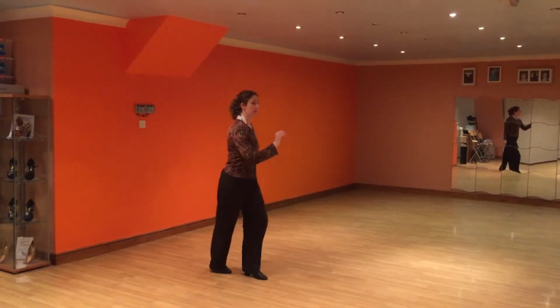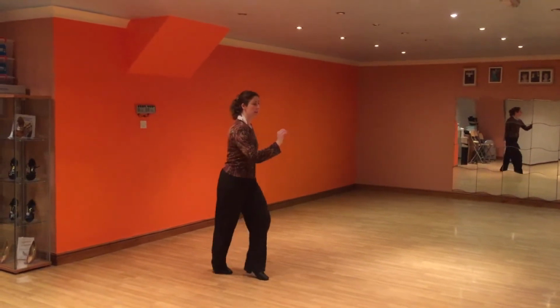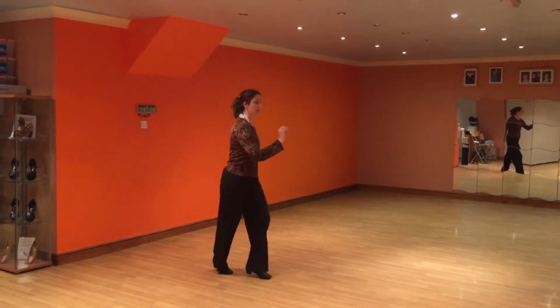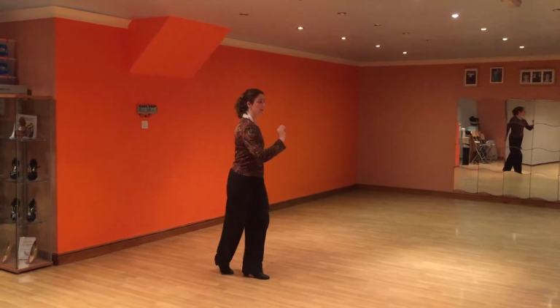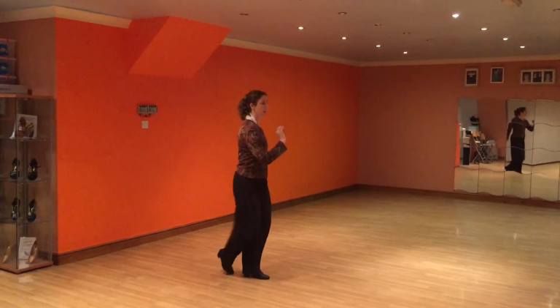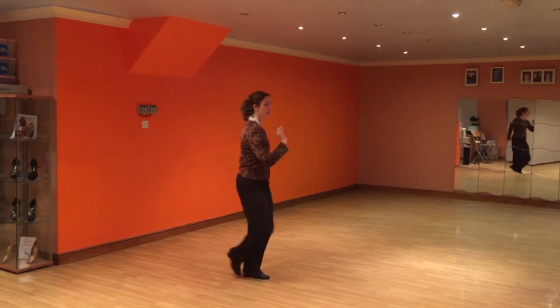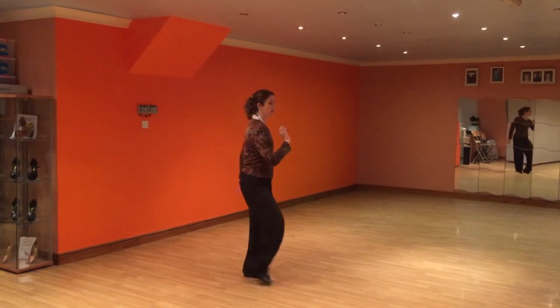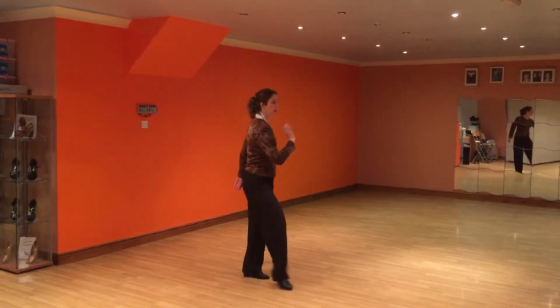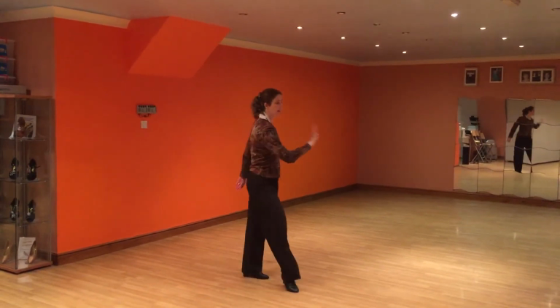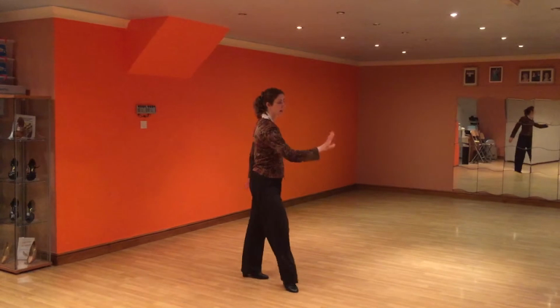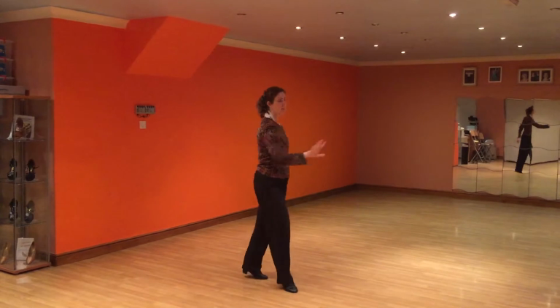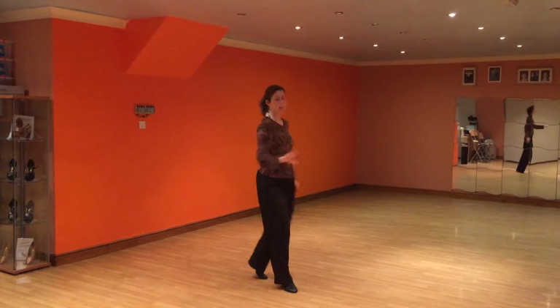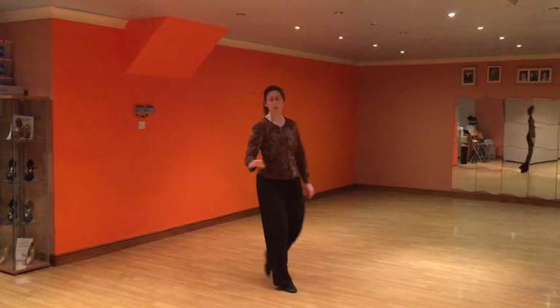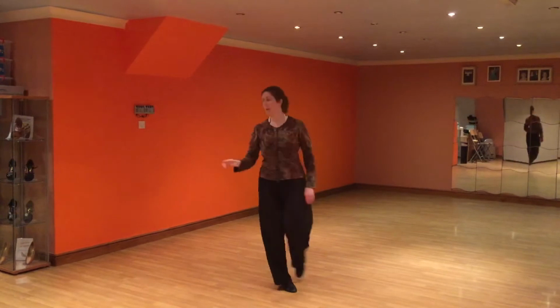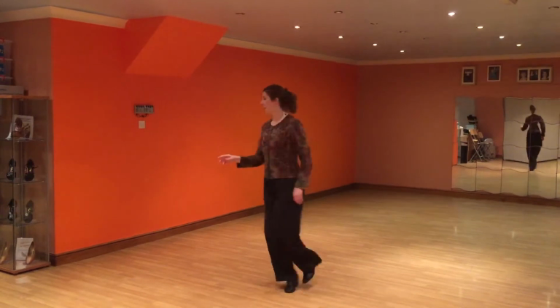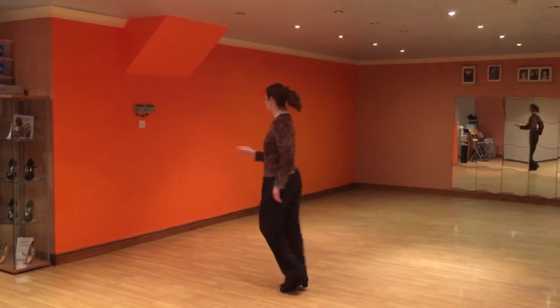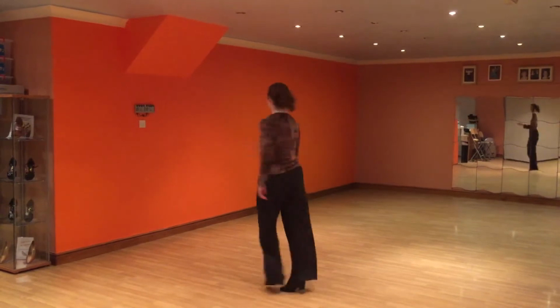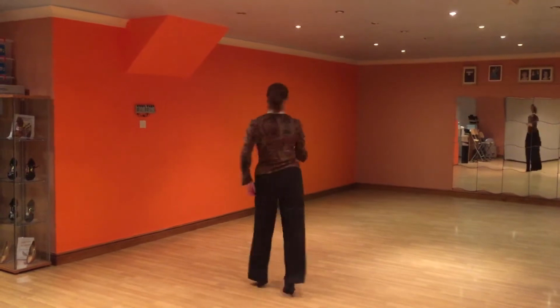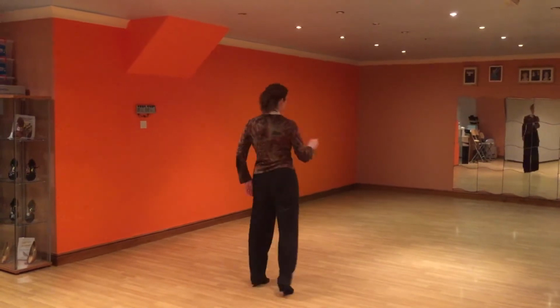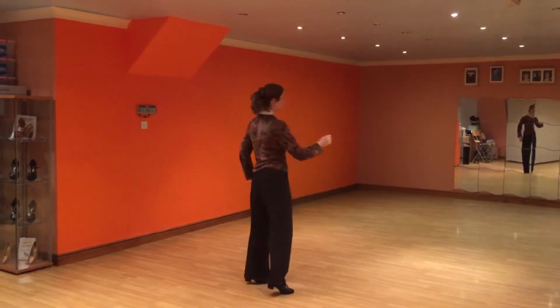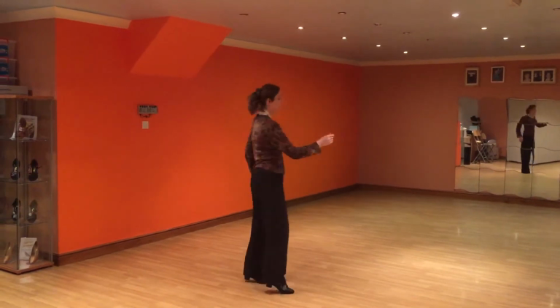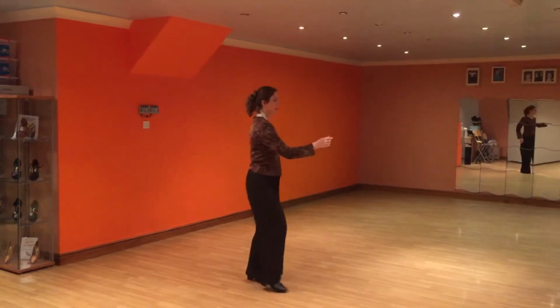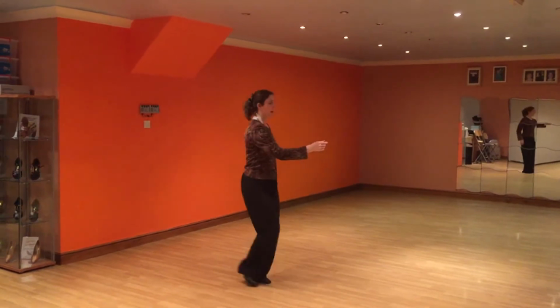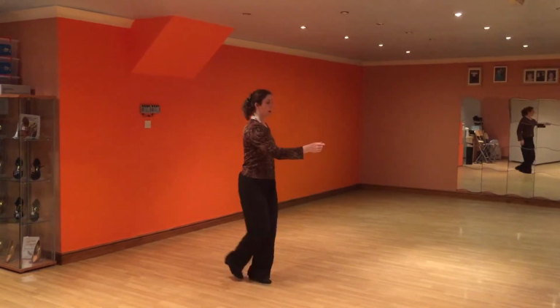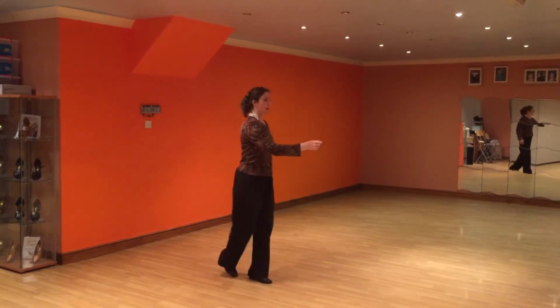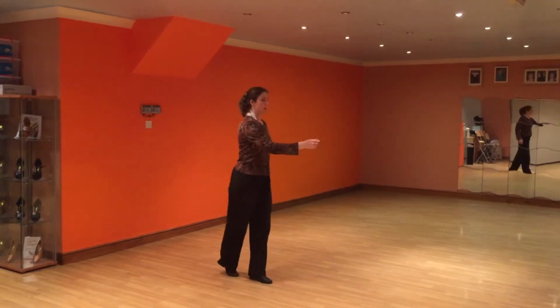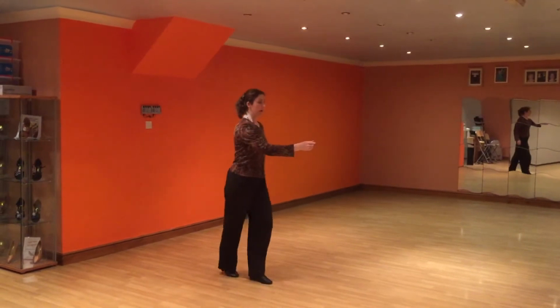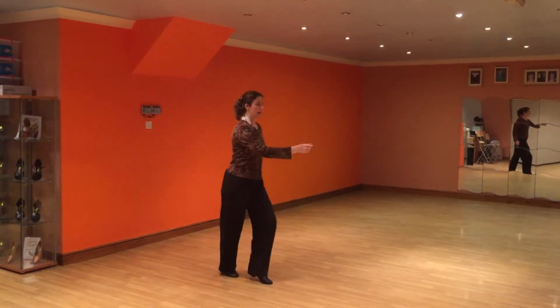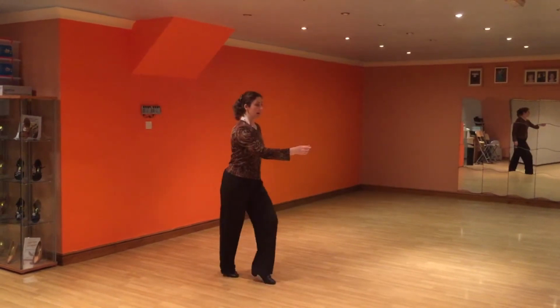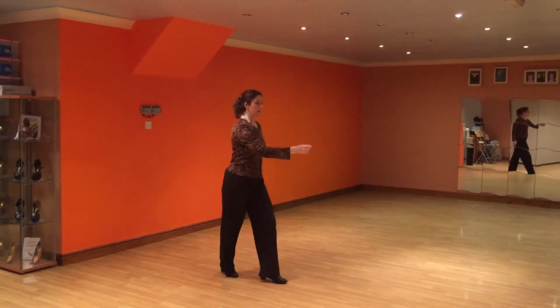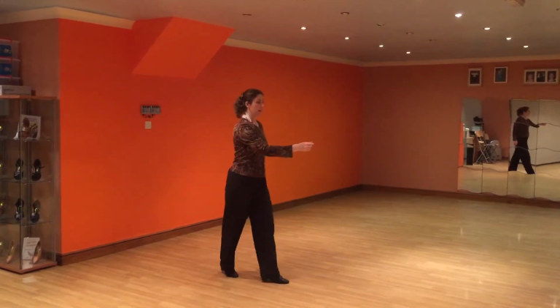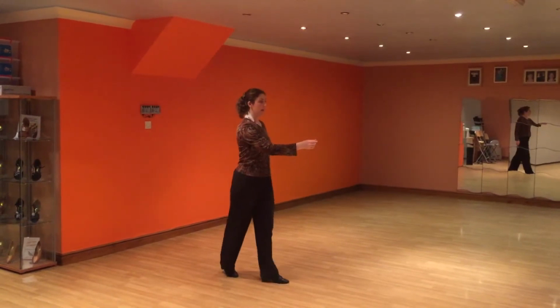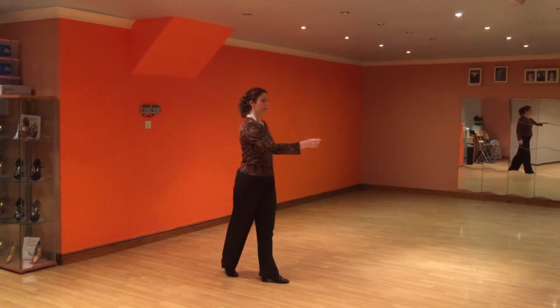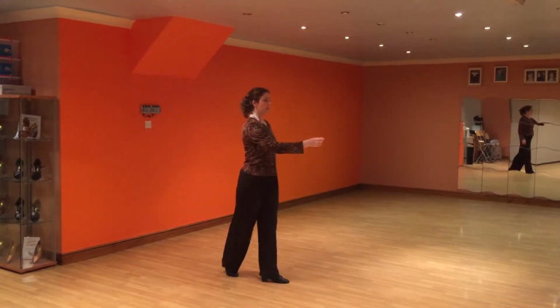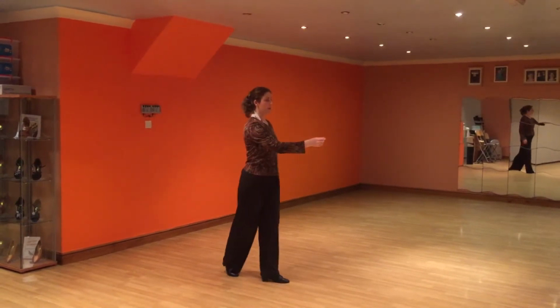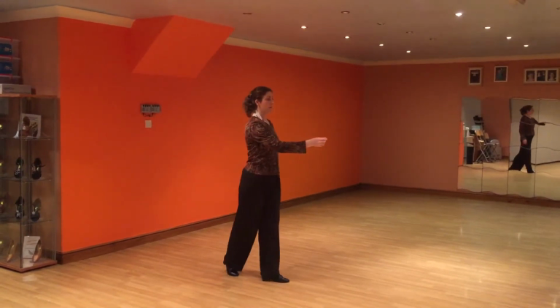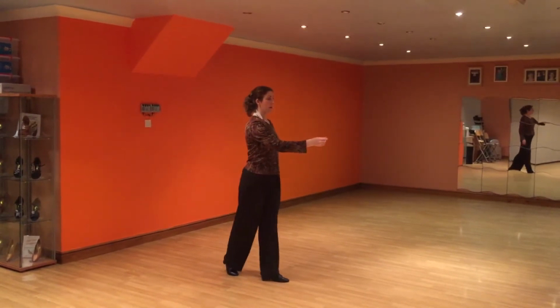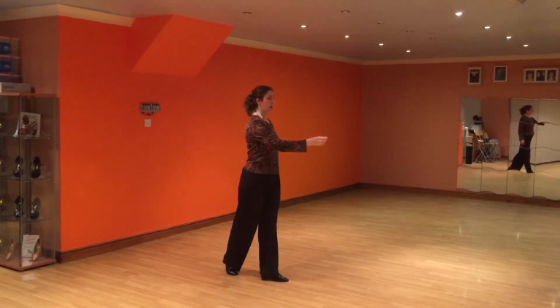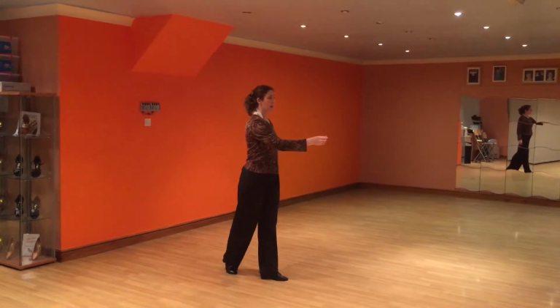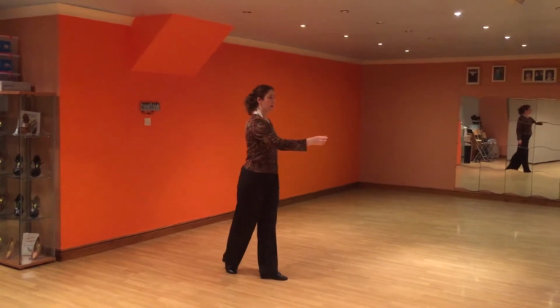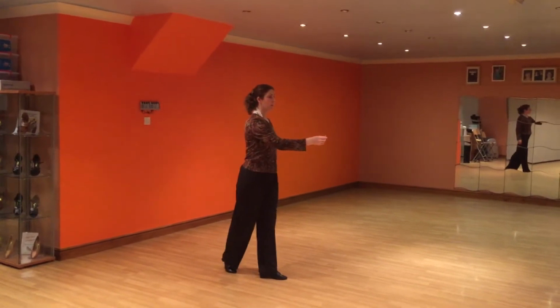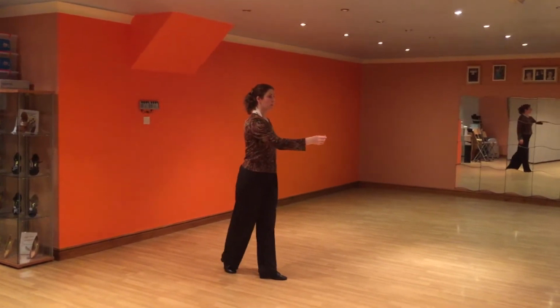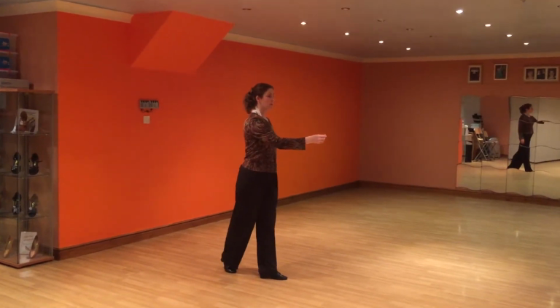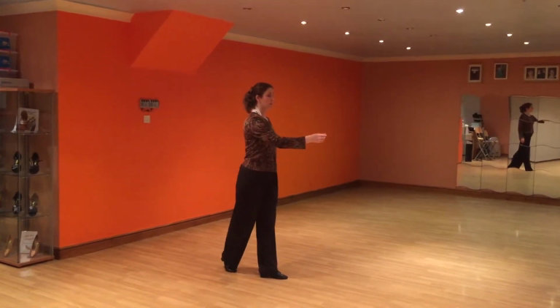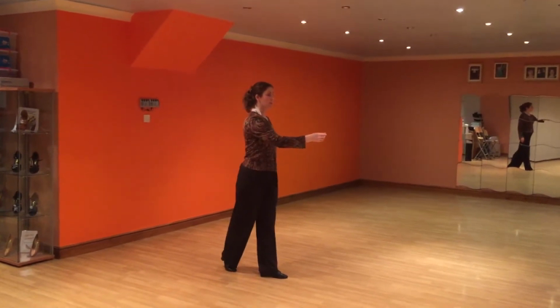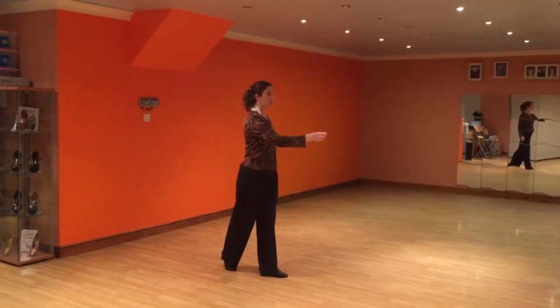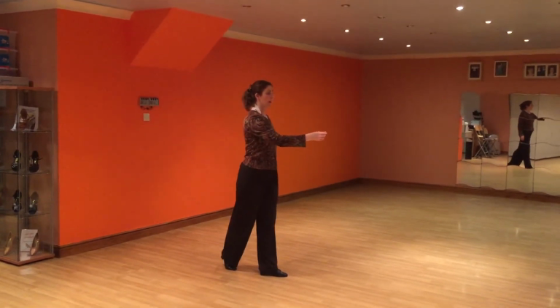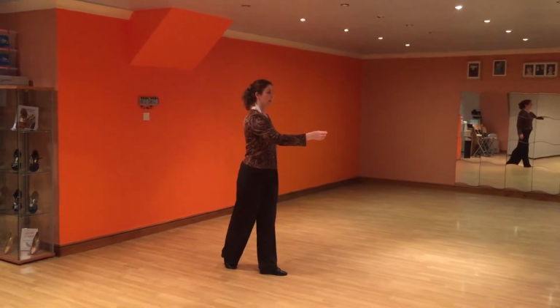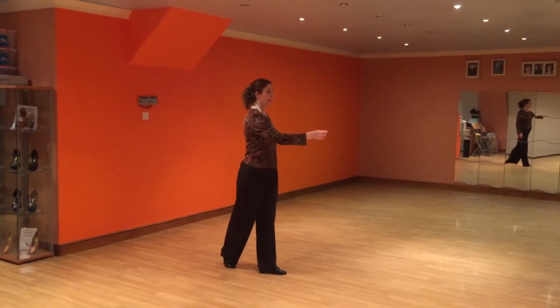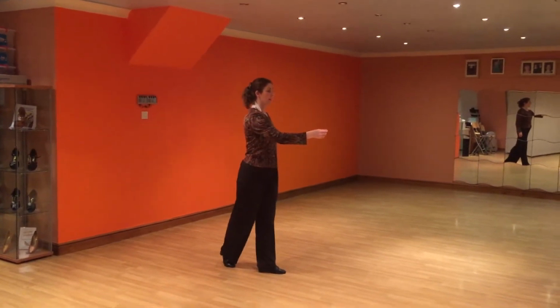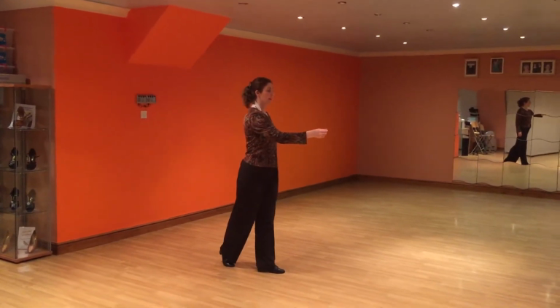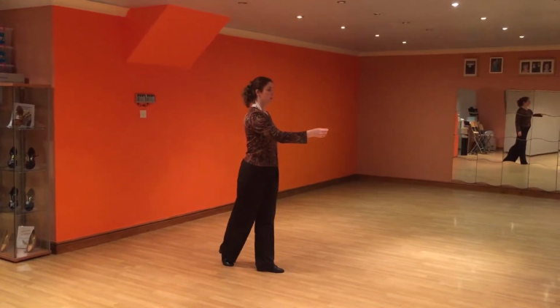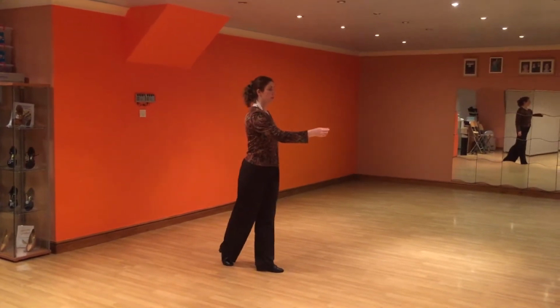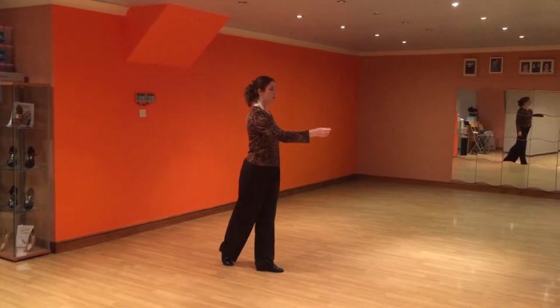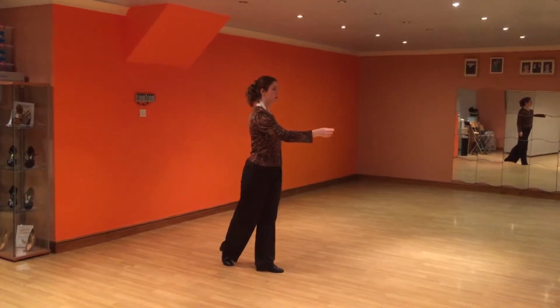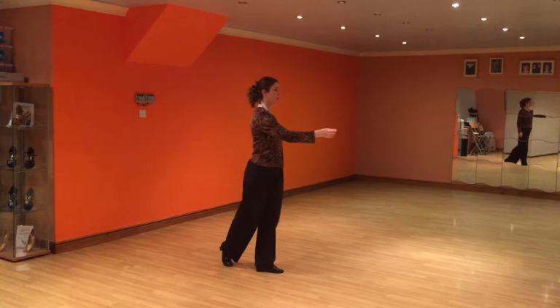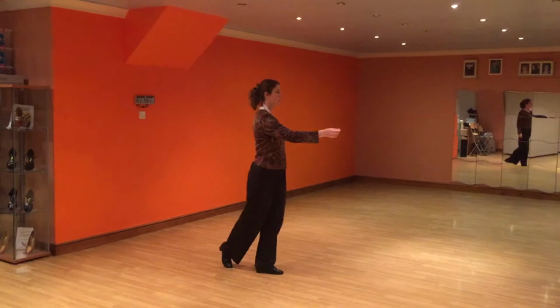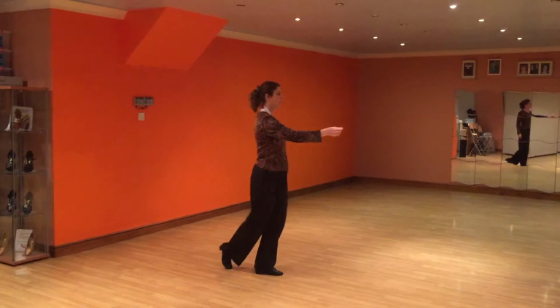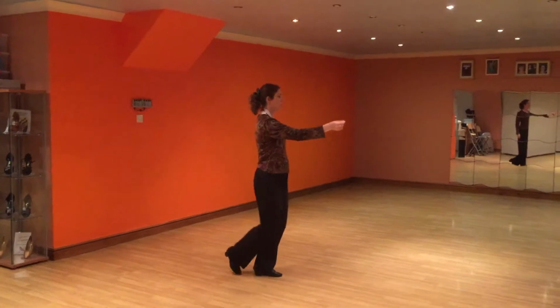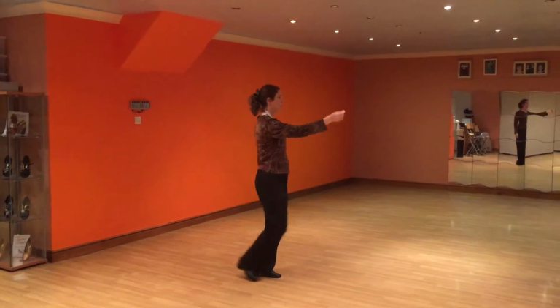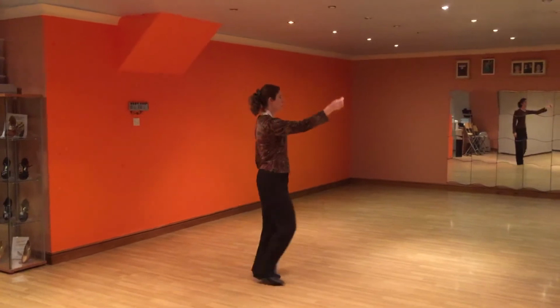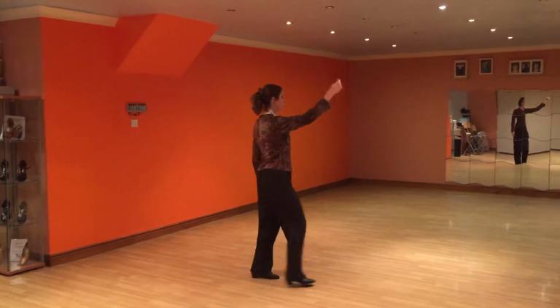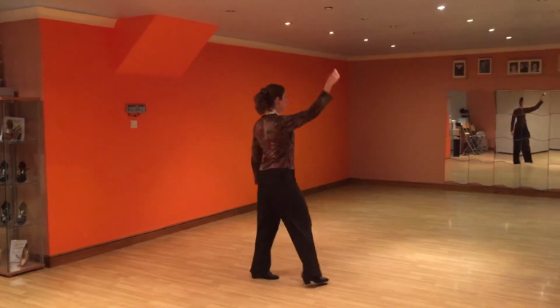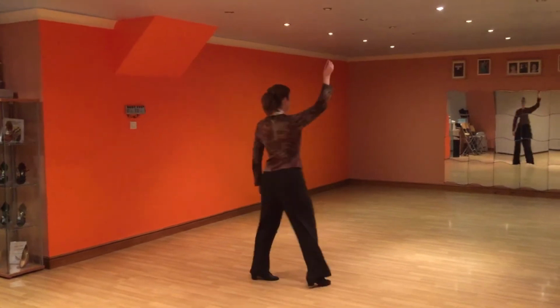So back, step, step, spin, step, back, step — turn behind the man's back to get into our shoulder spin position.